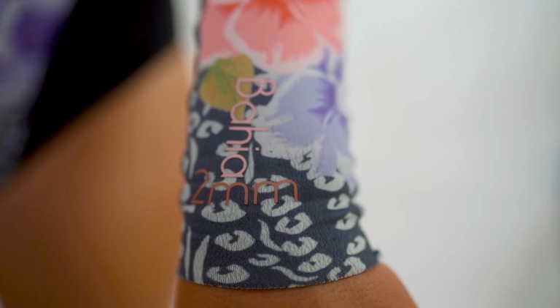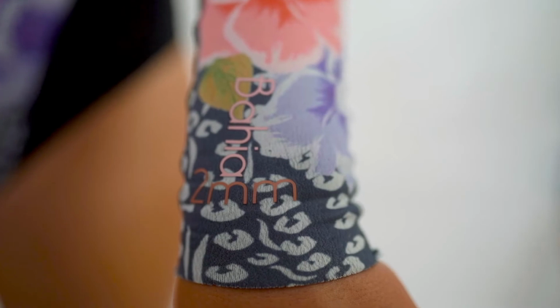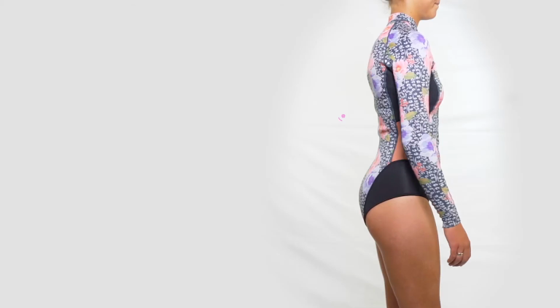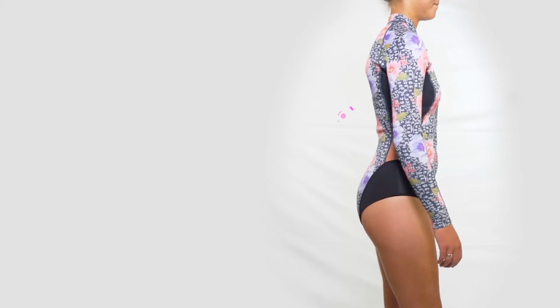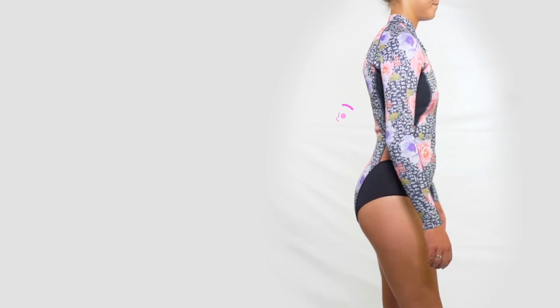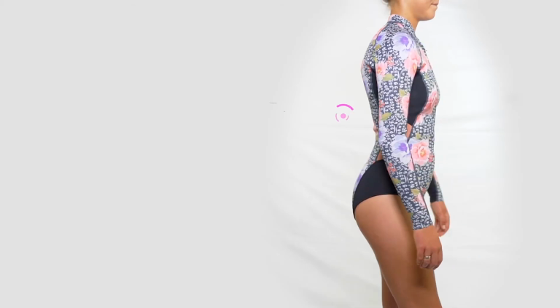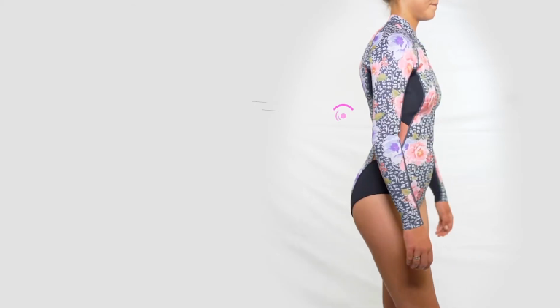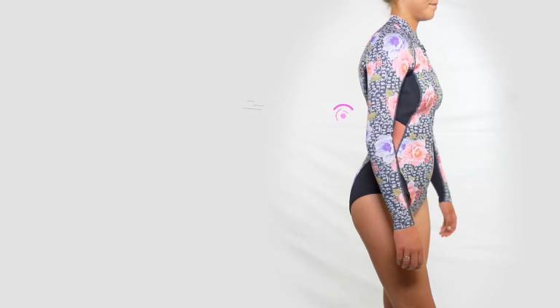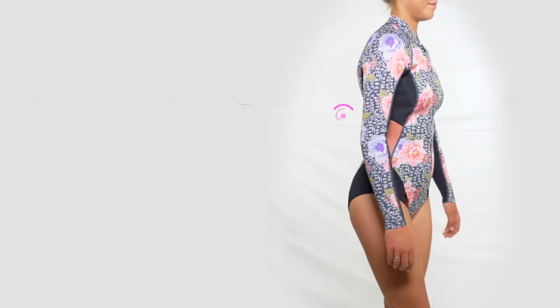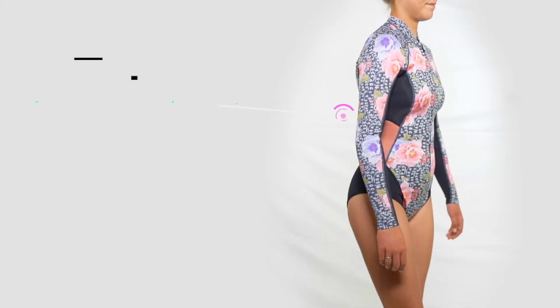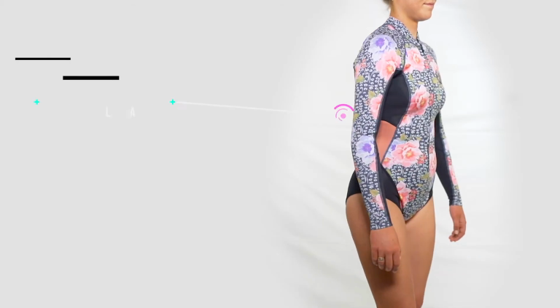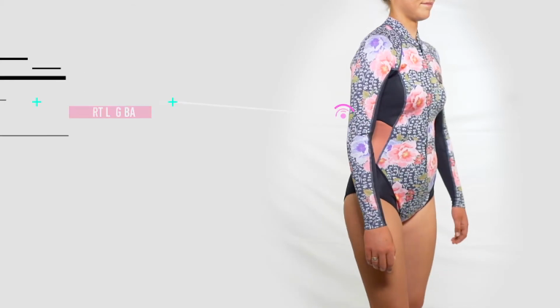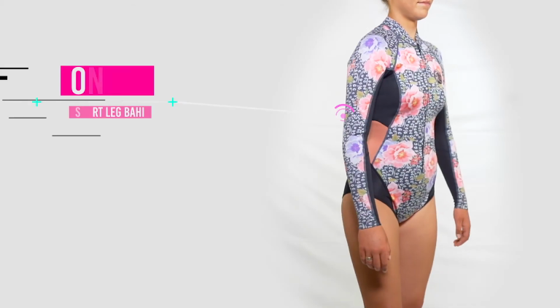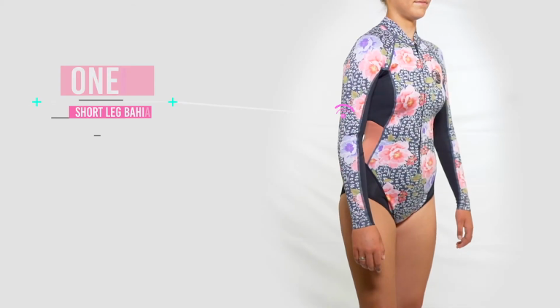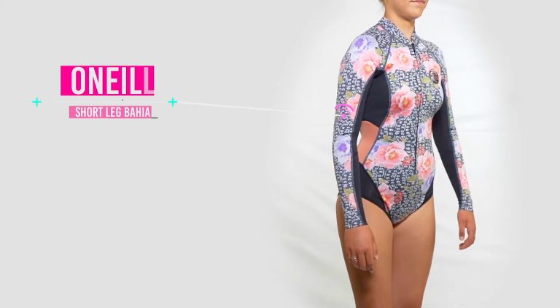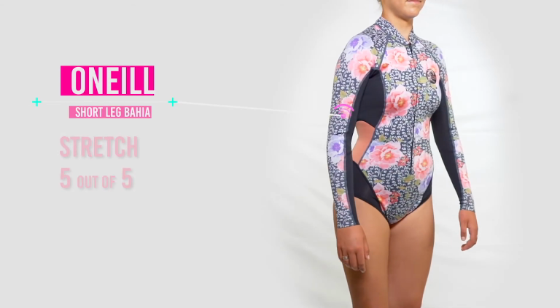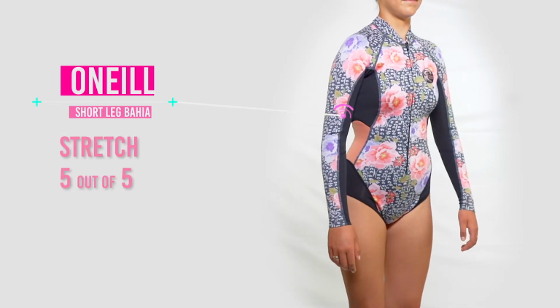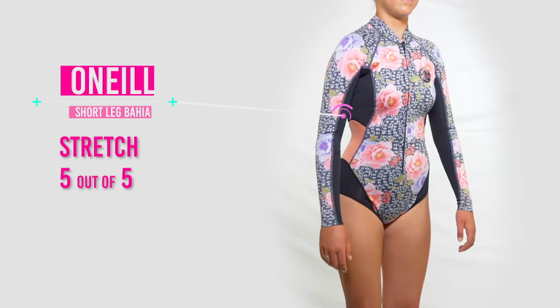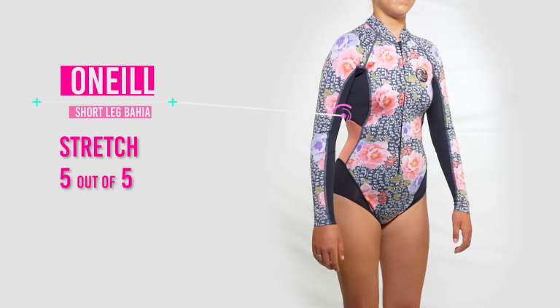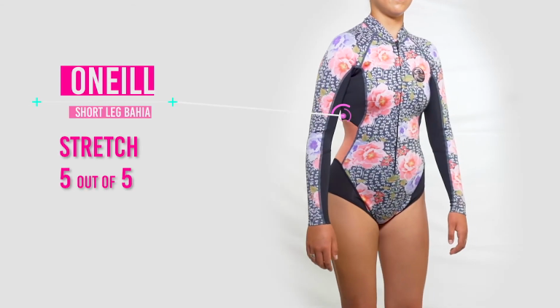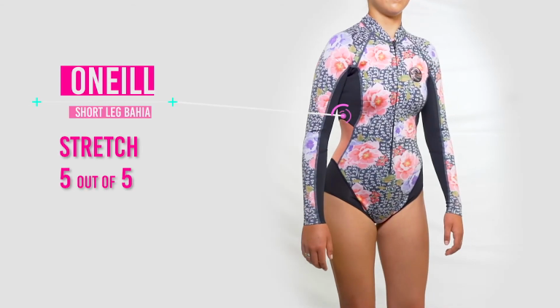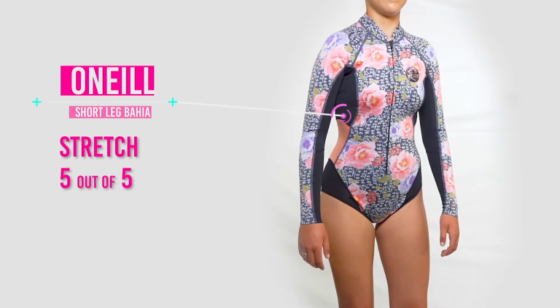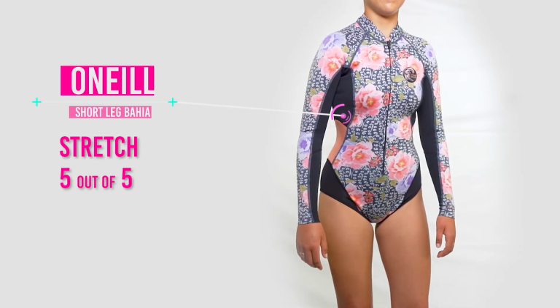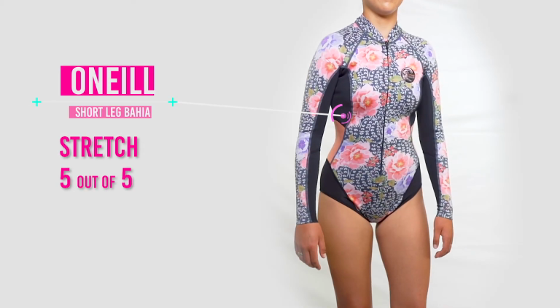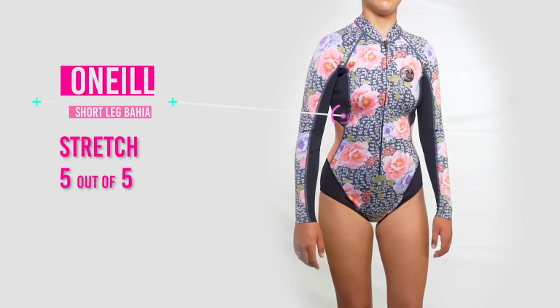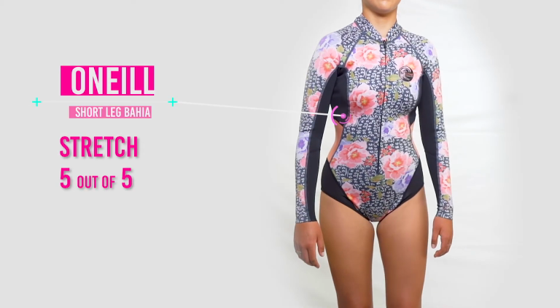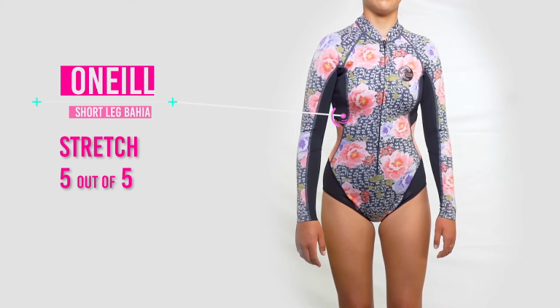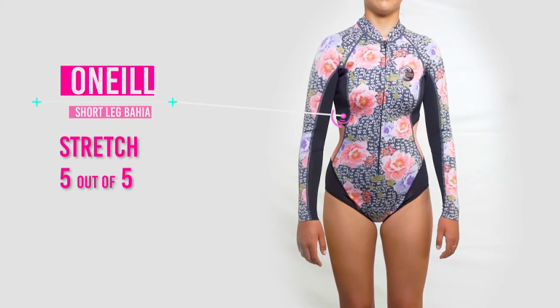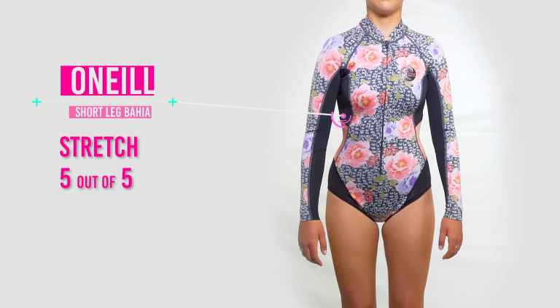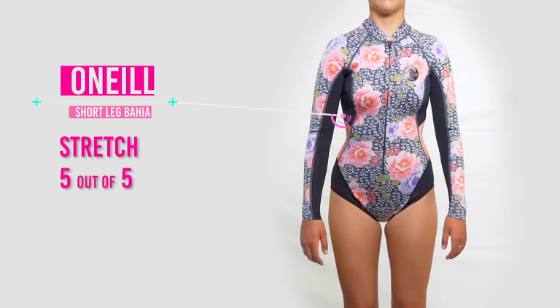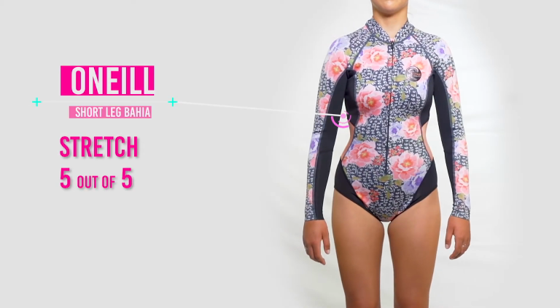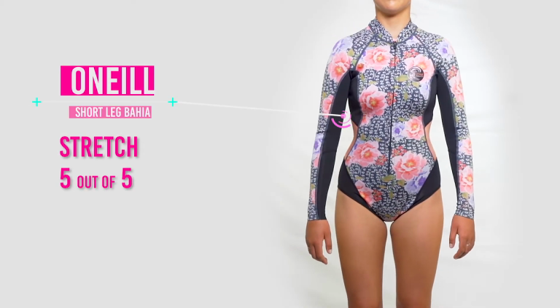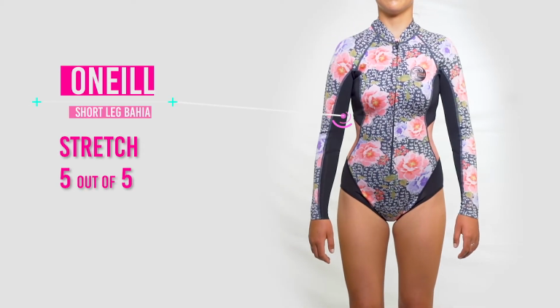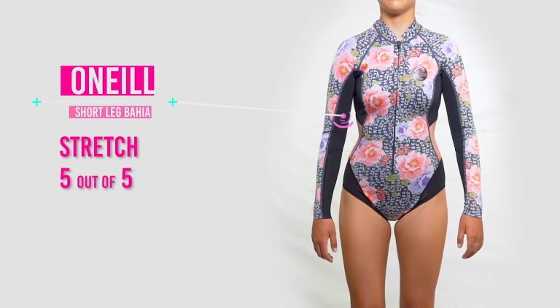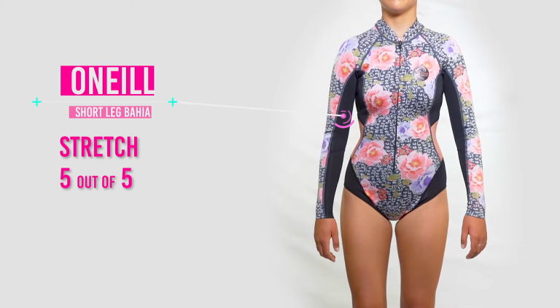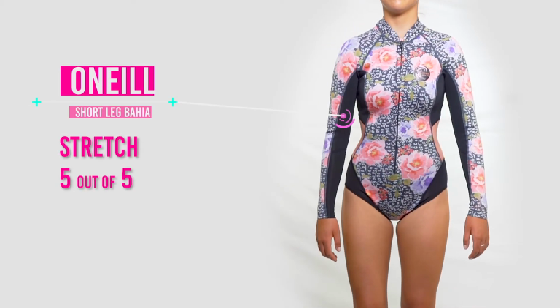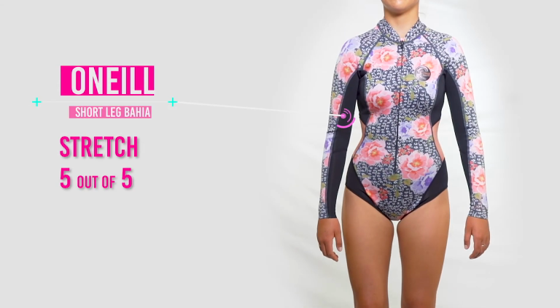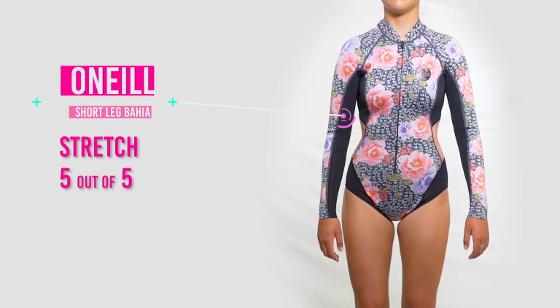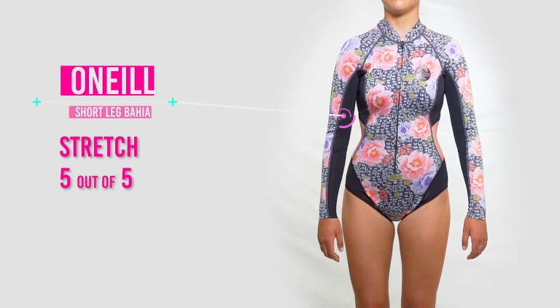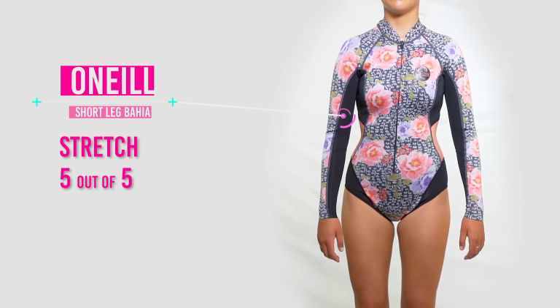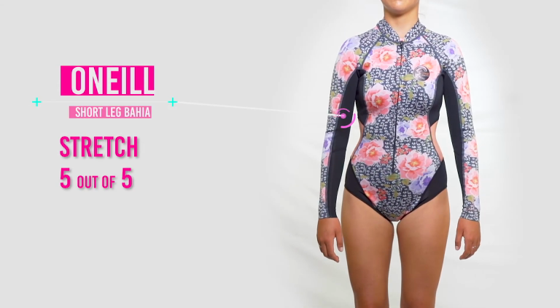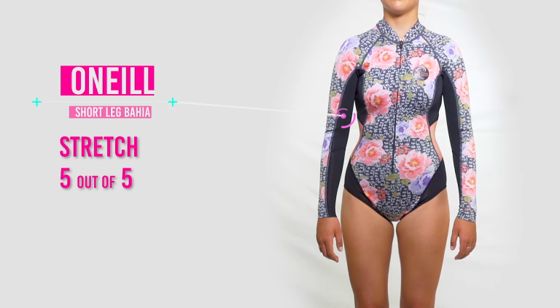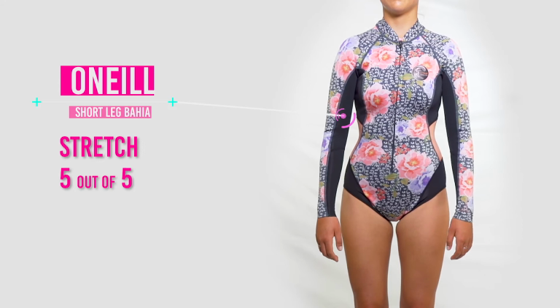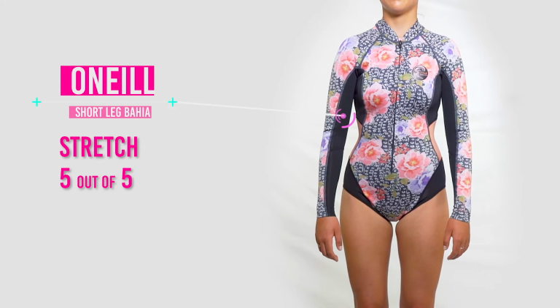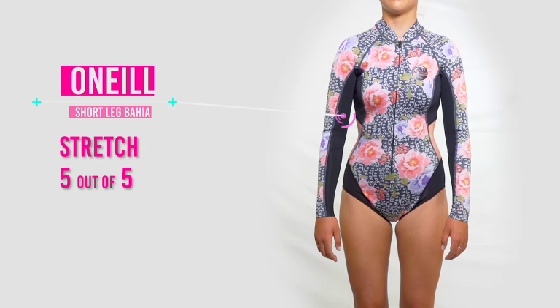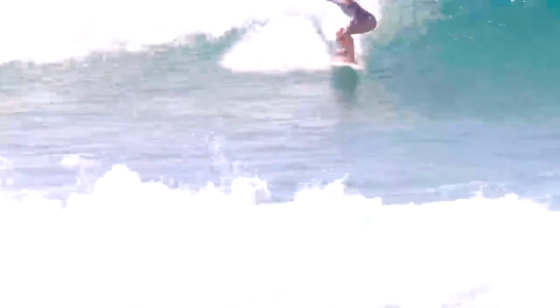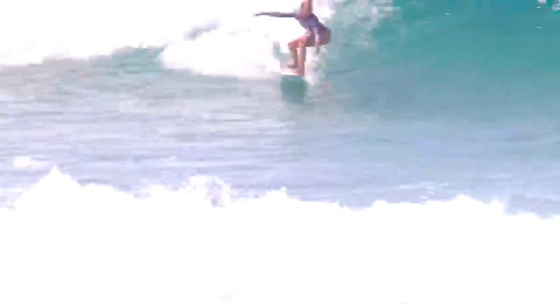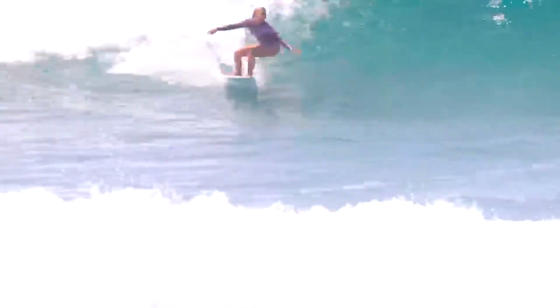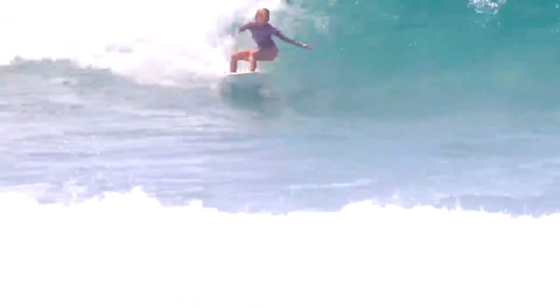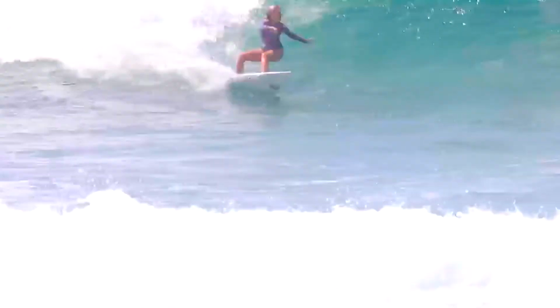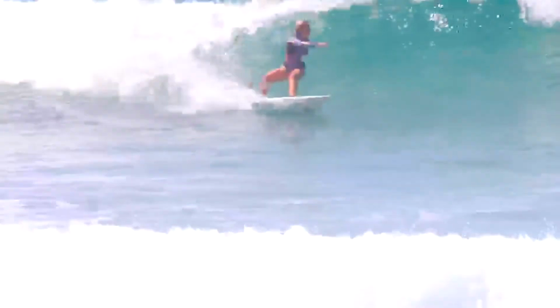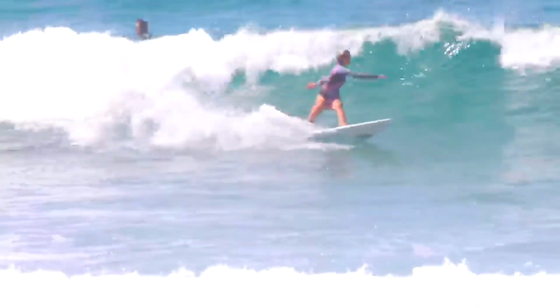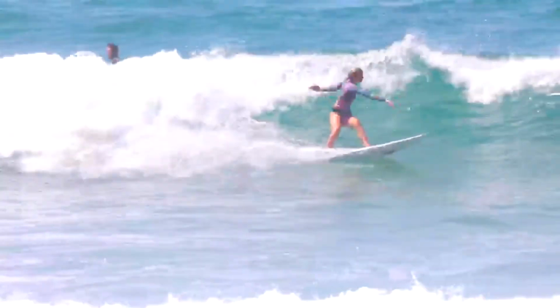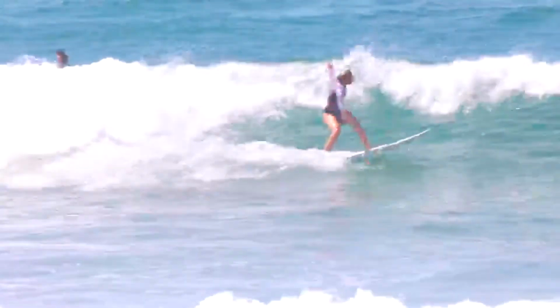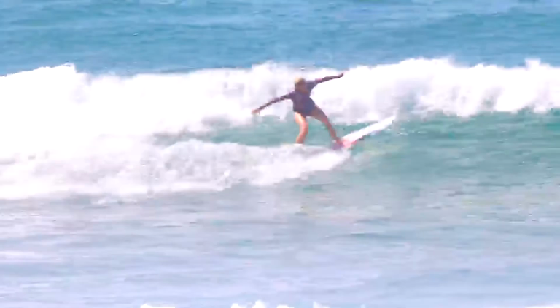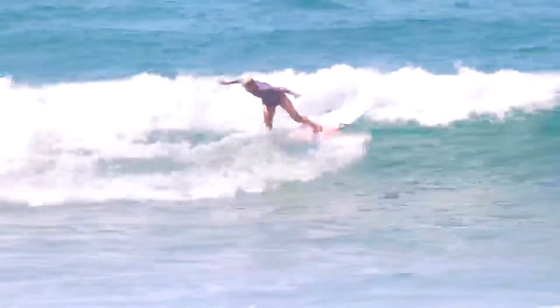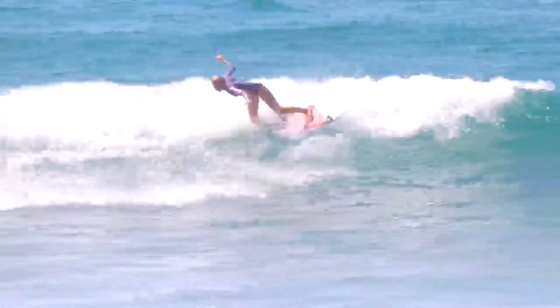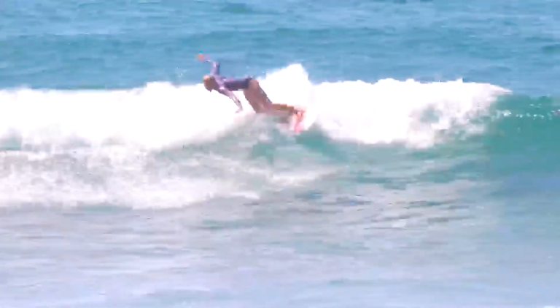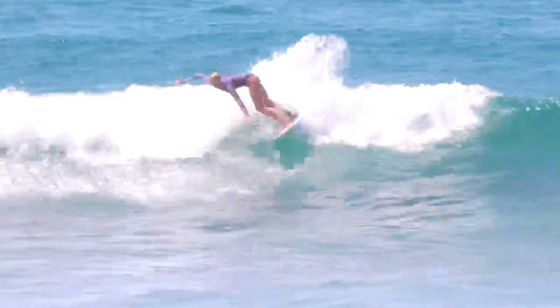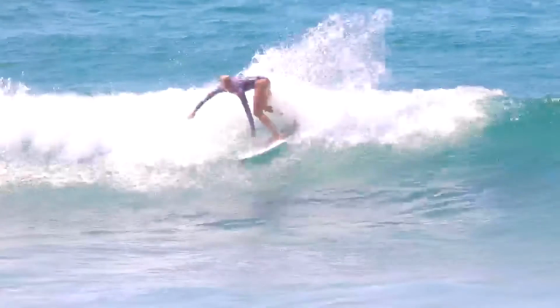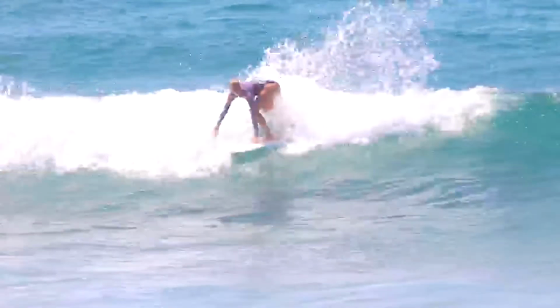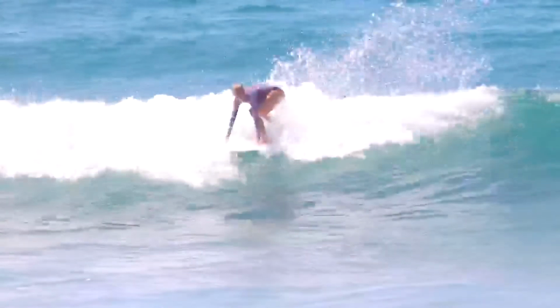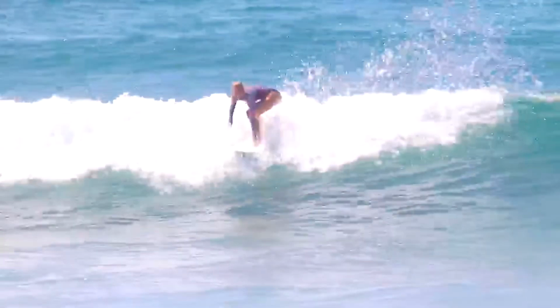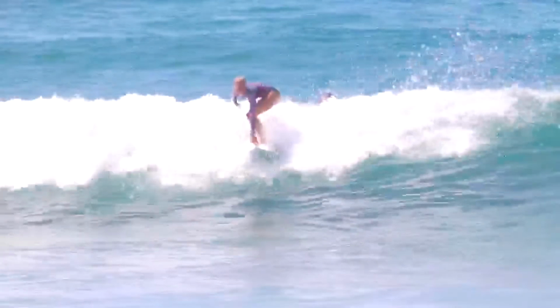Next up we have stretchiness, and we gave this one a 5 out of 5. We love a wetsuit that hugs our body when we're surfing, and this one ticked that box perfectly.